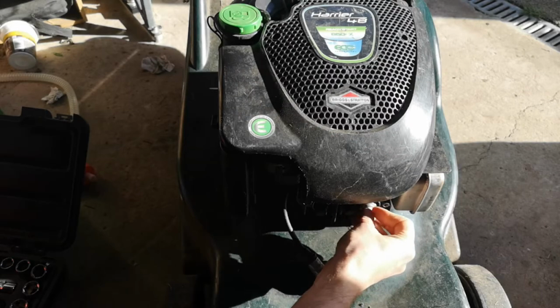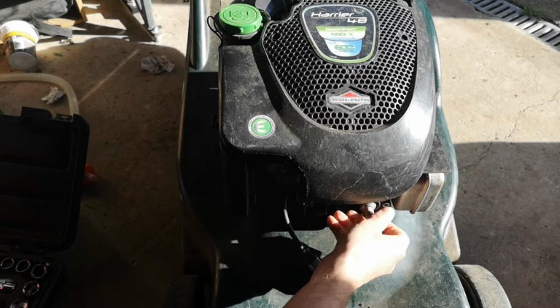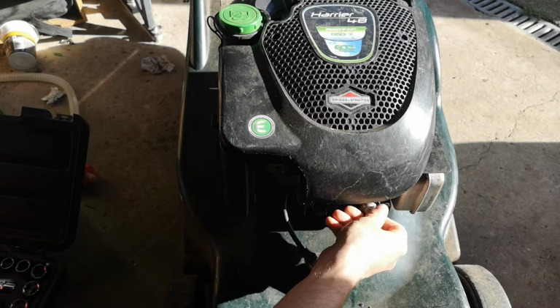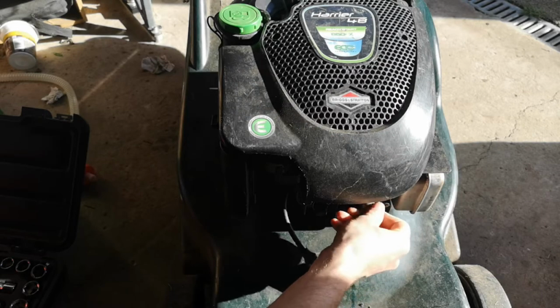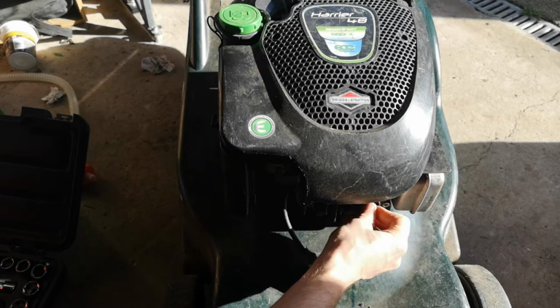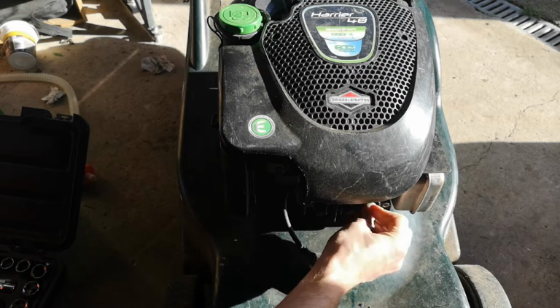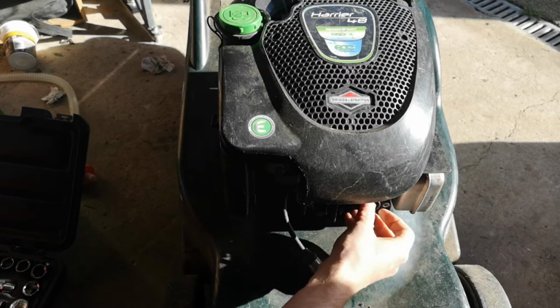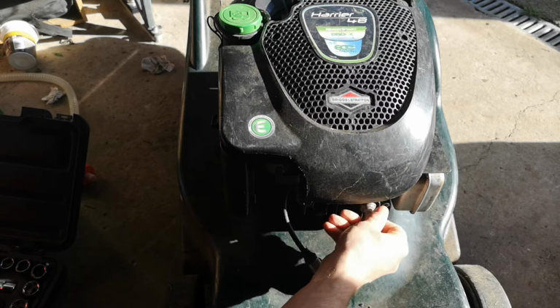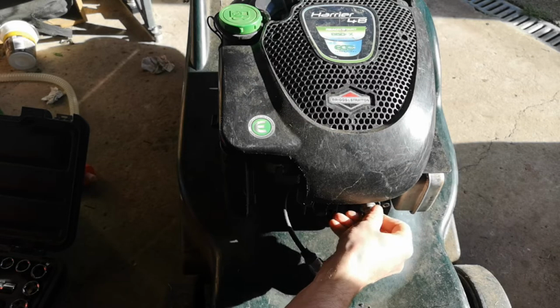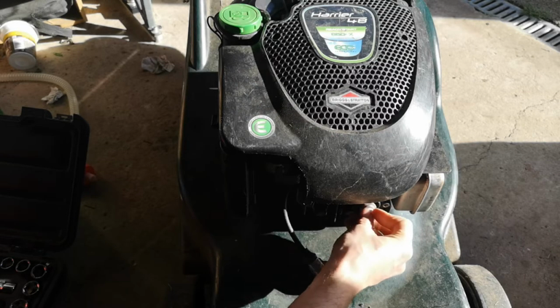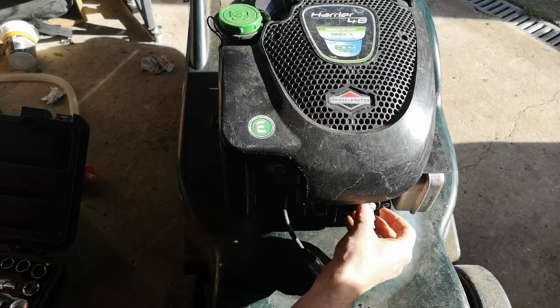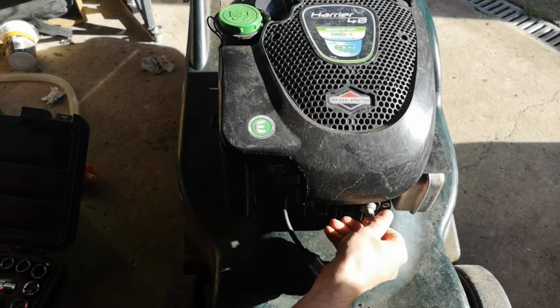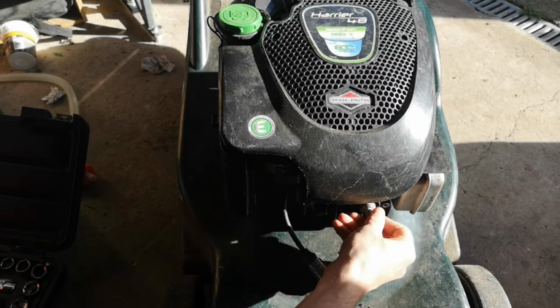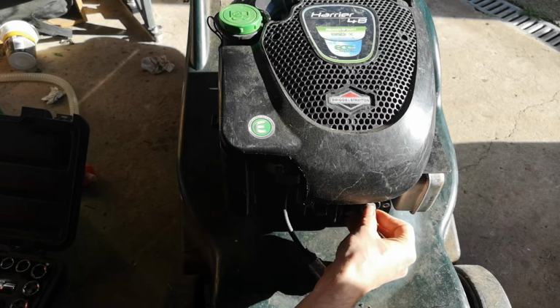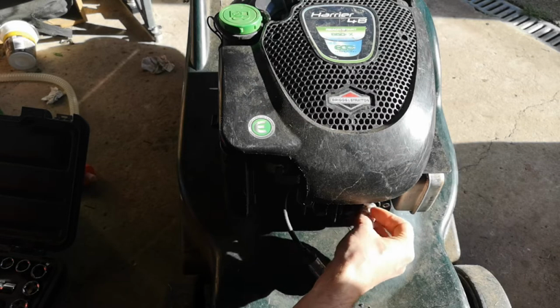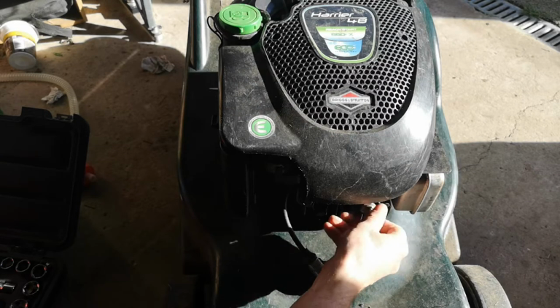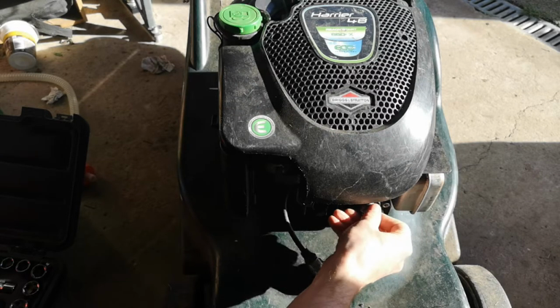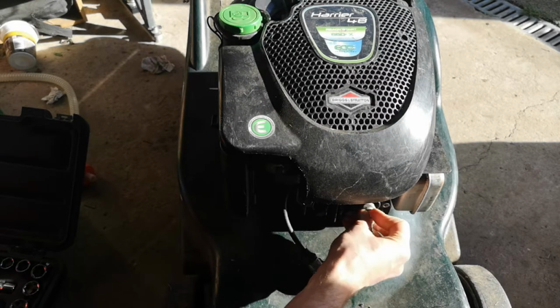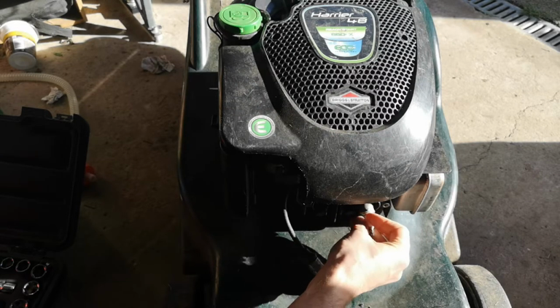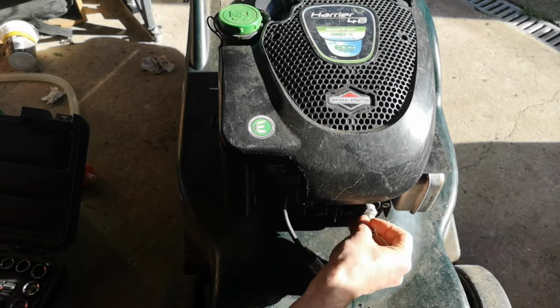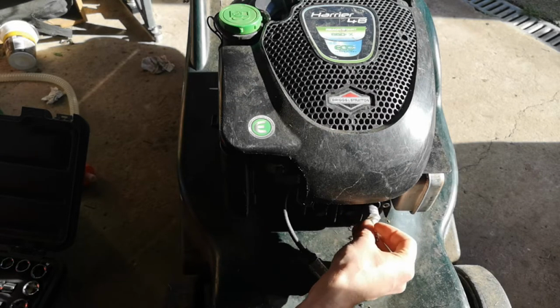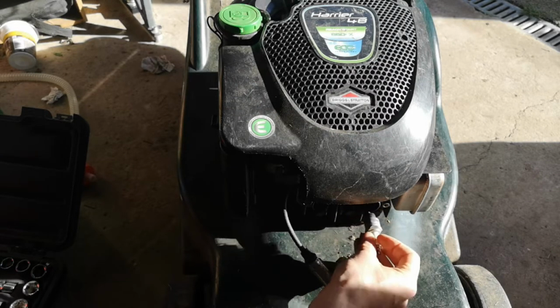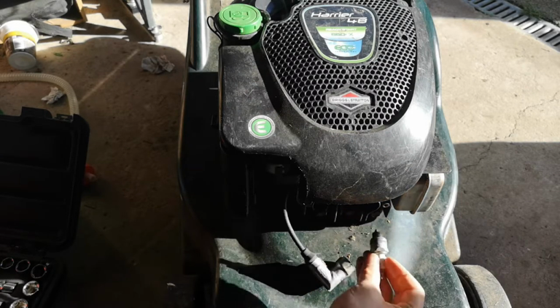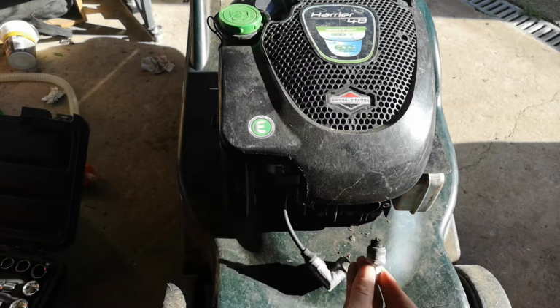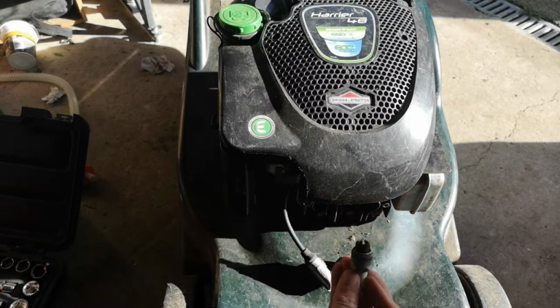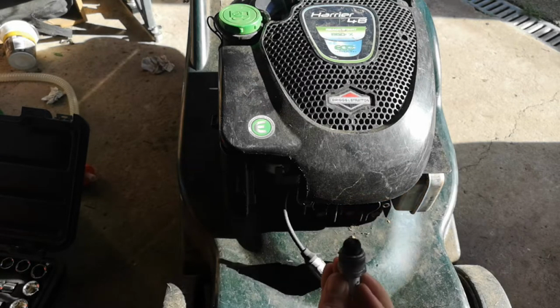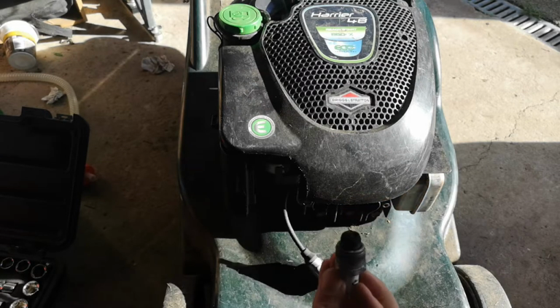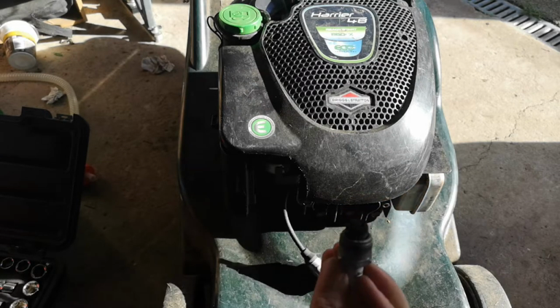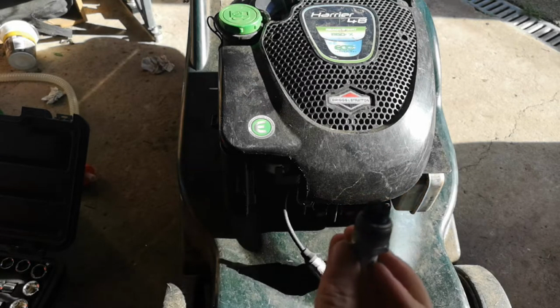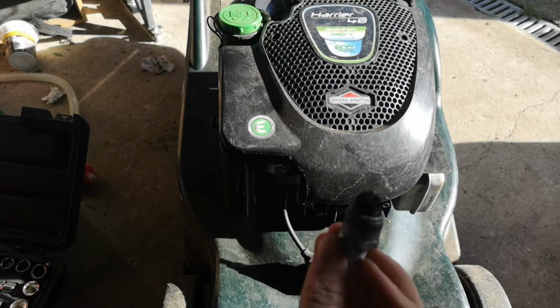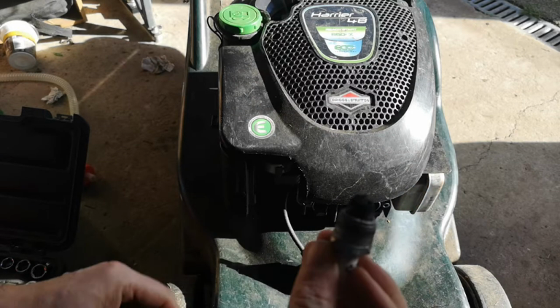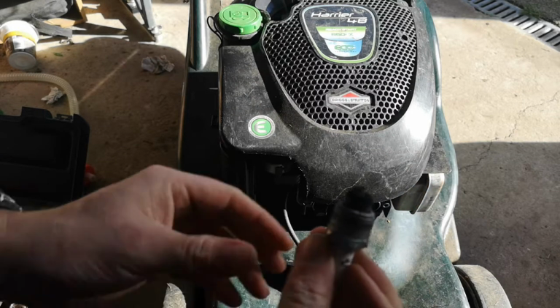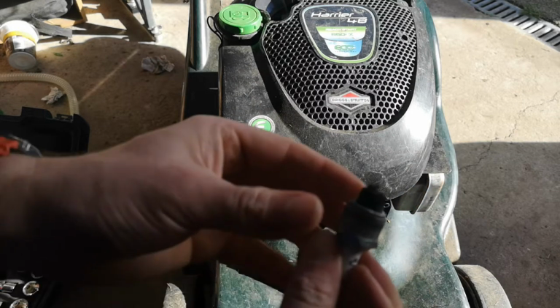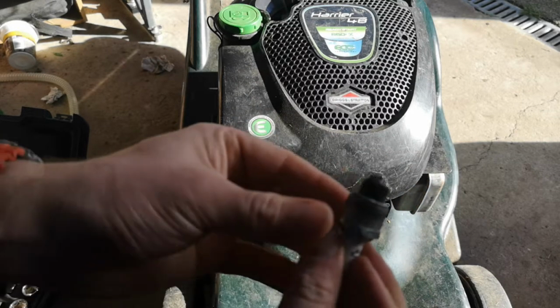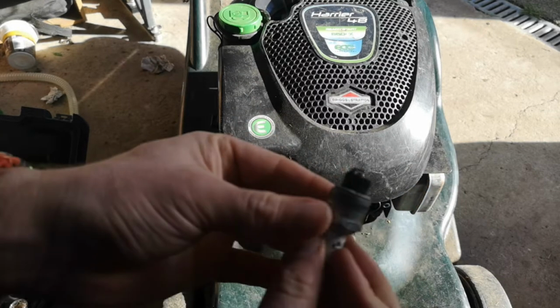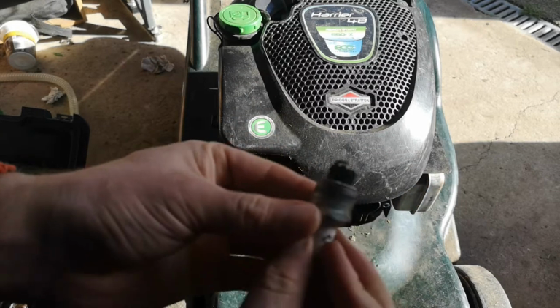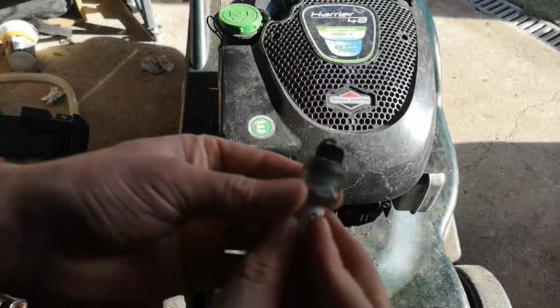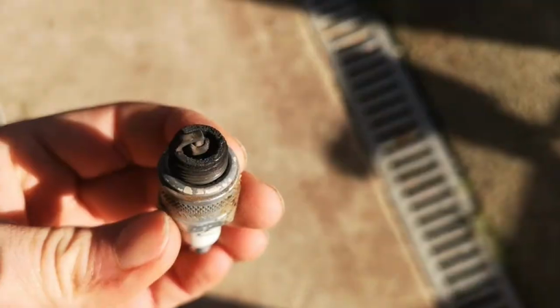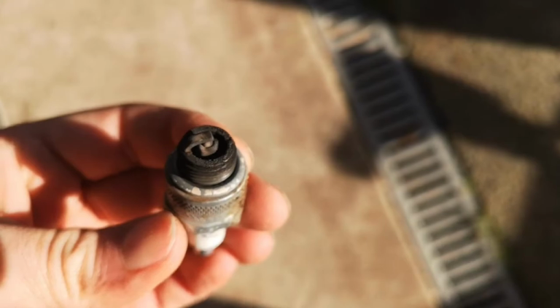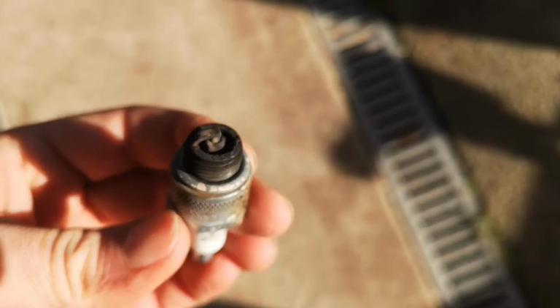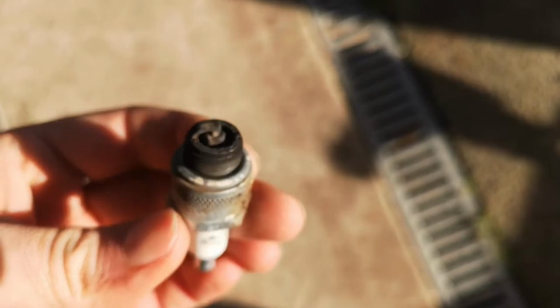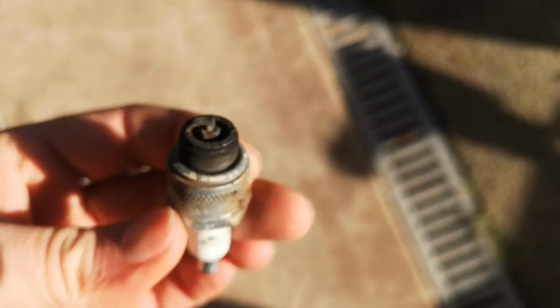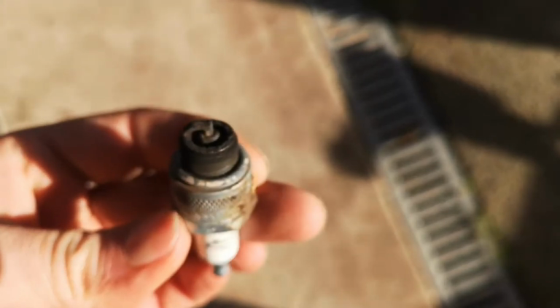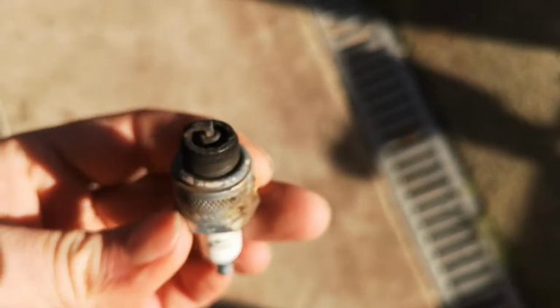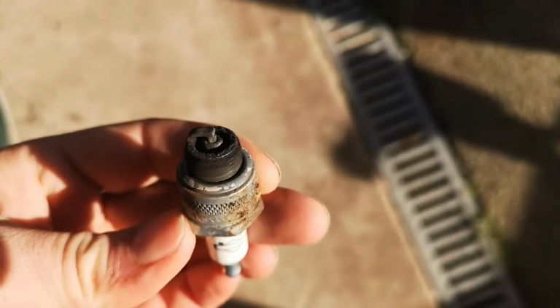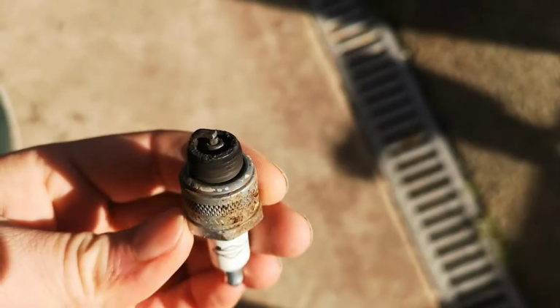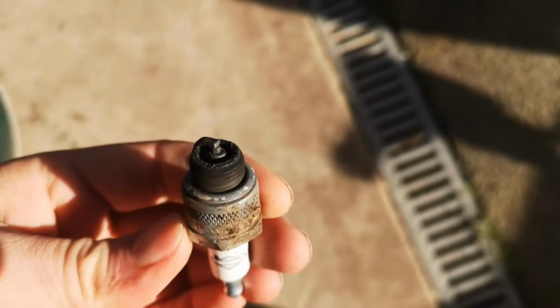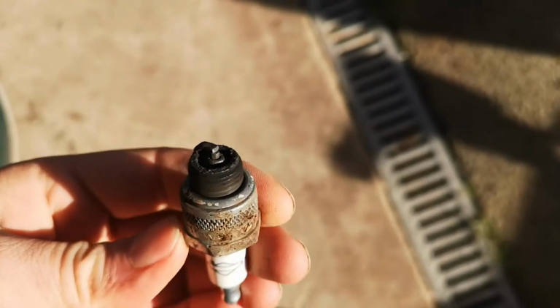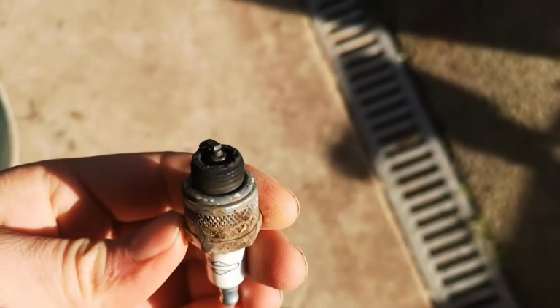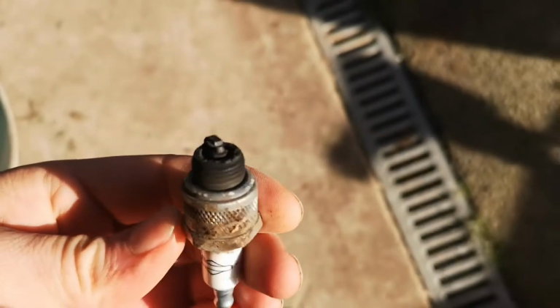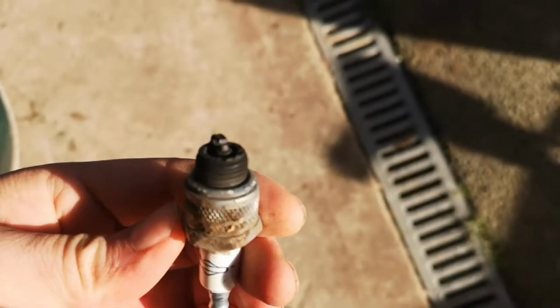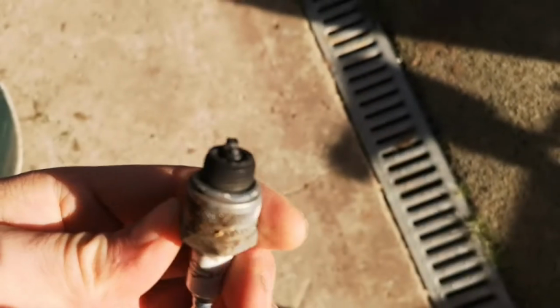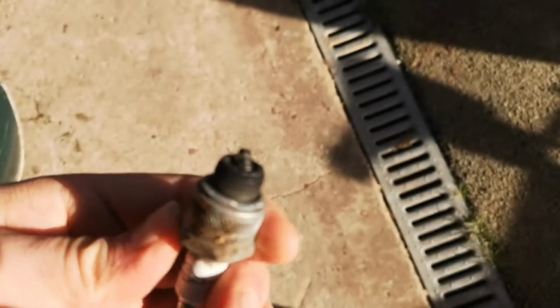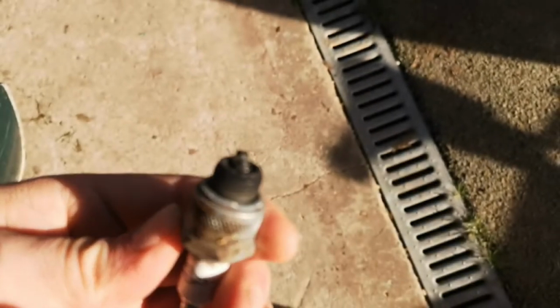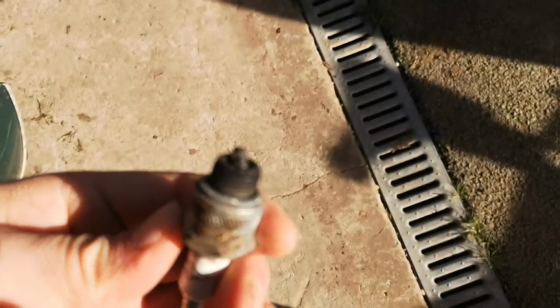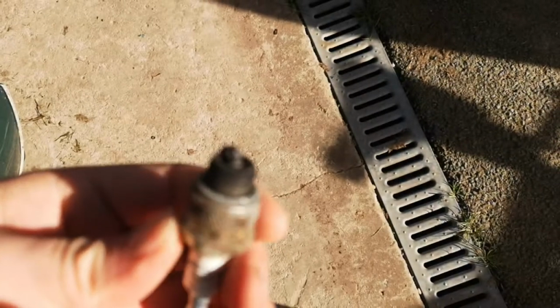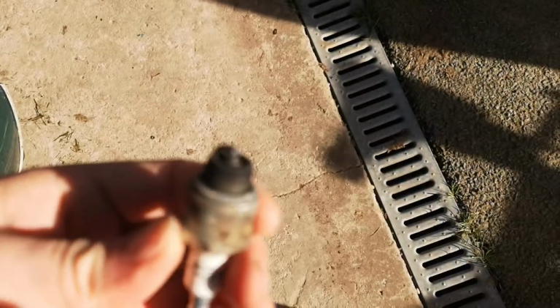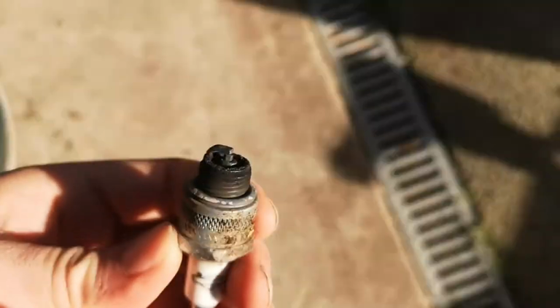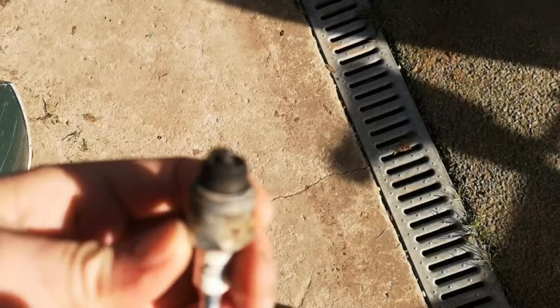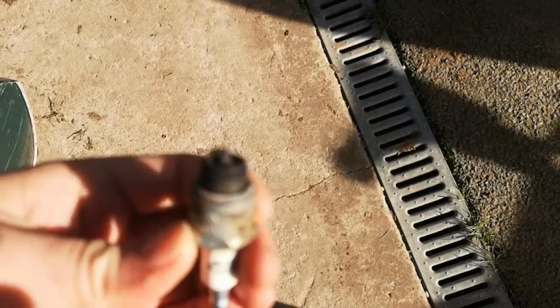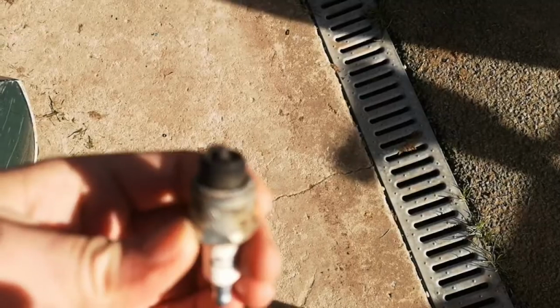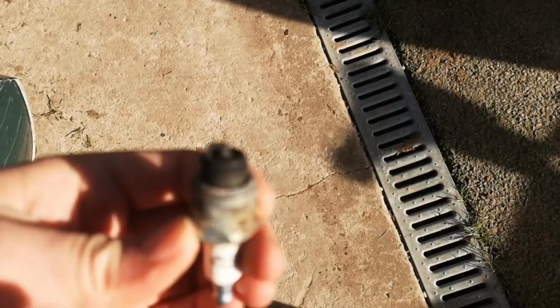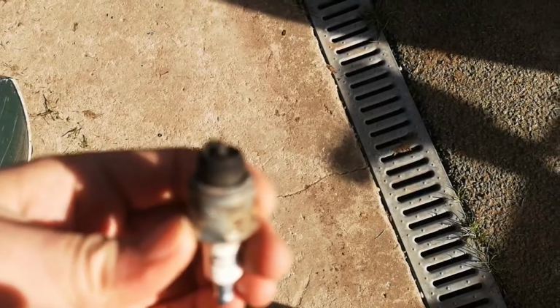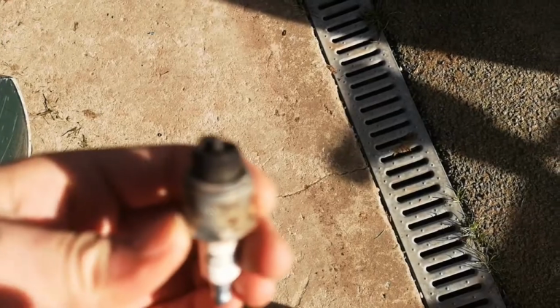This shouldn't be hard to get off. Let's have a look at that. That's seen better days.